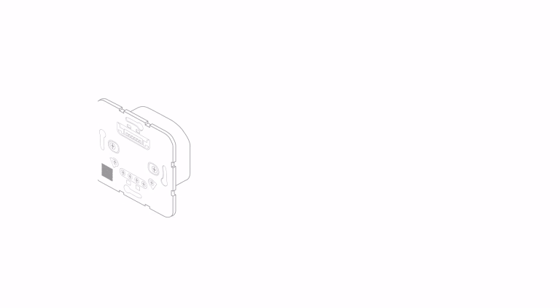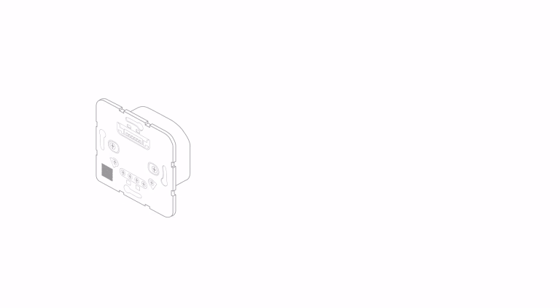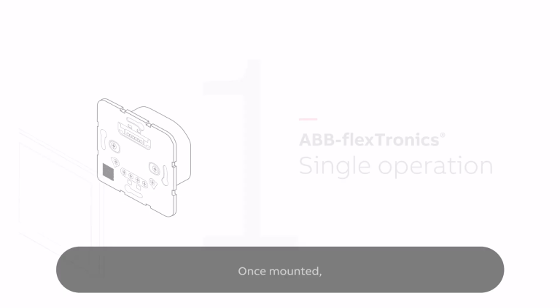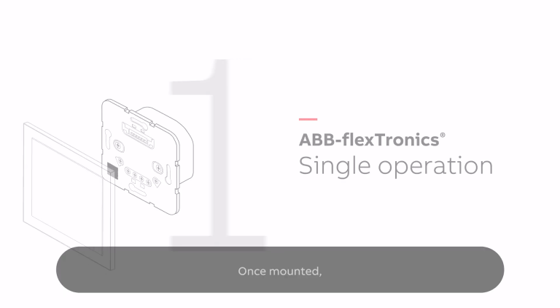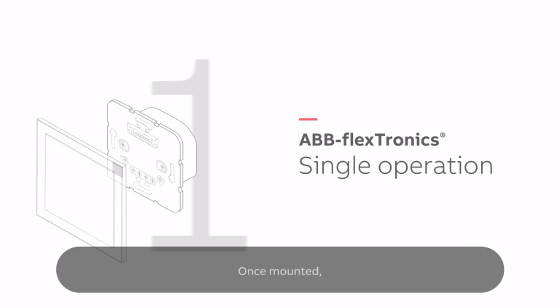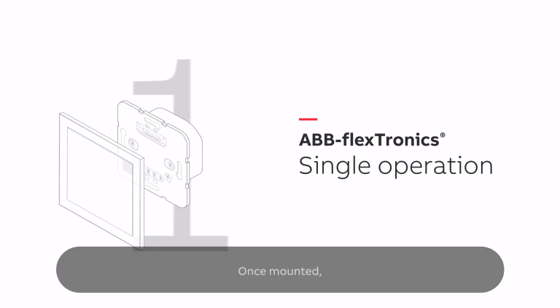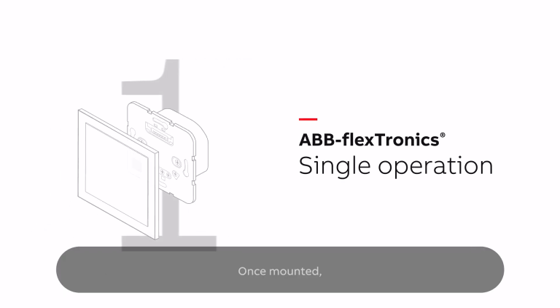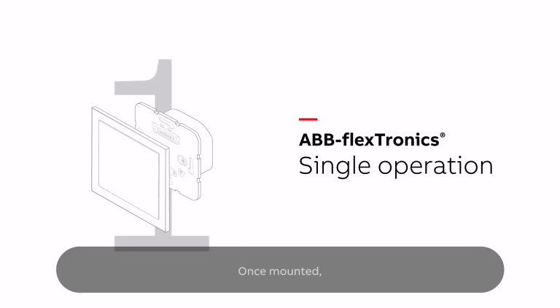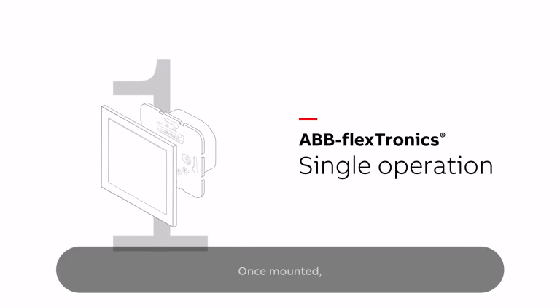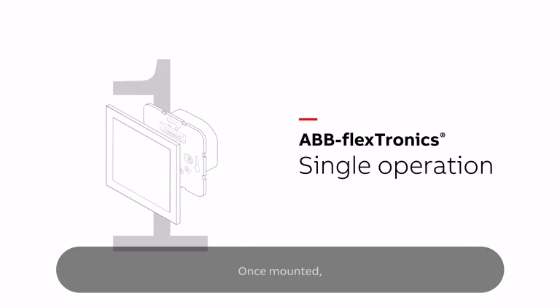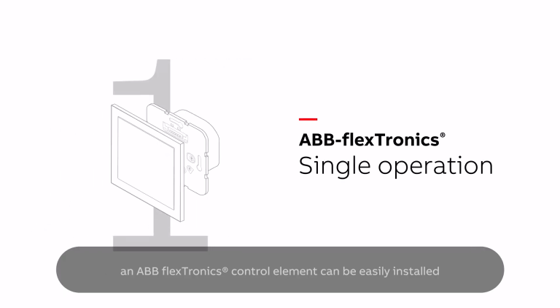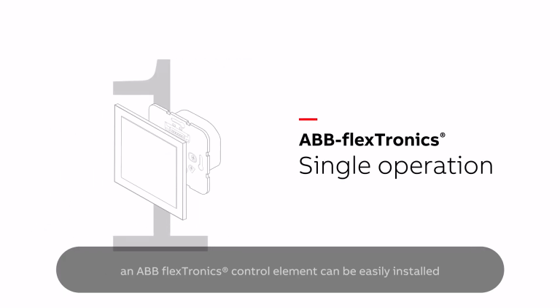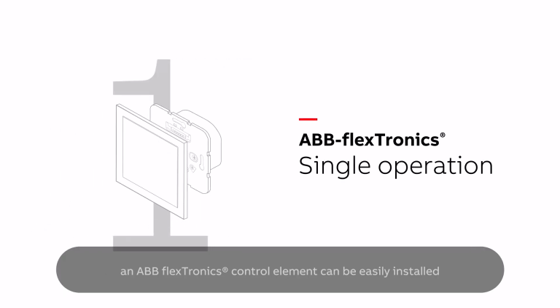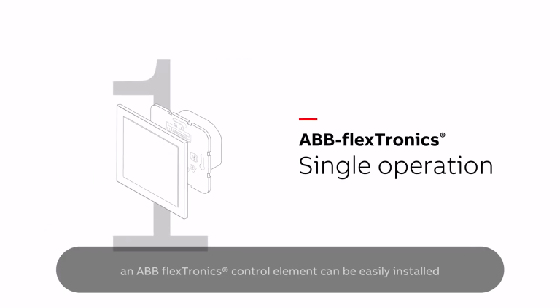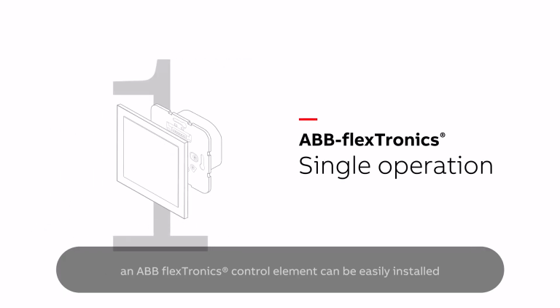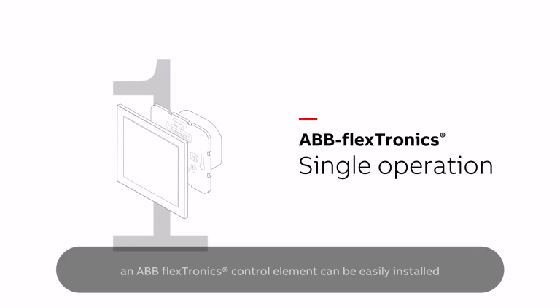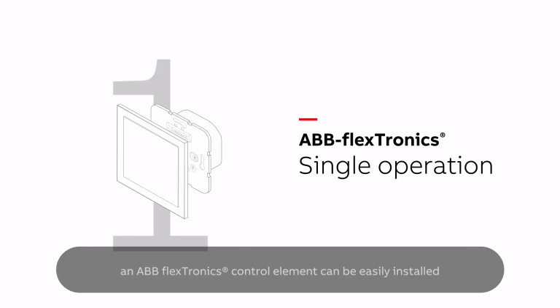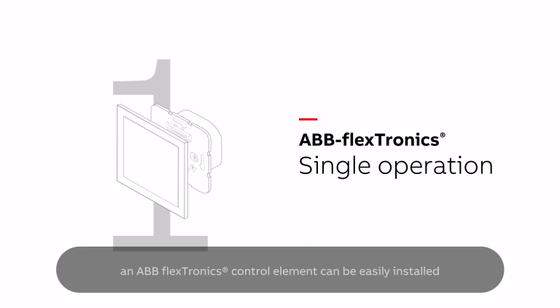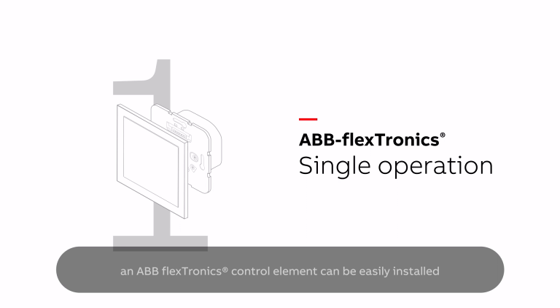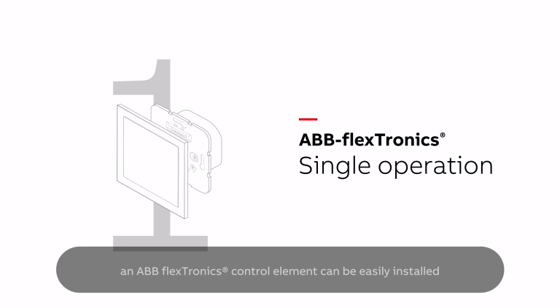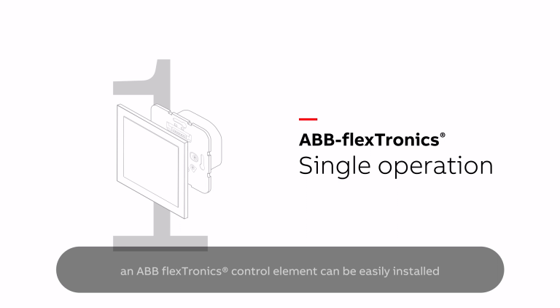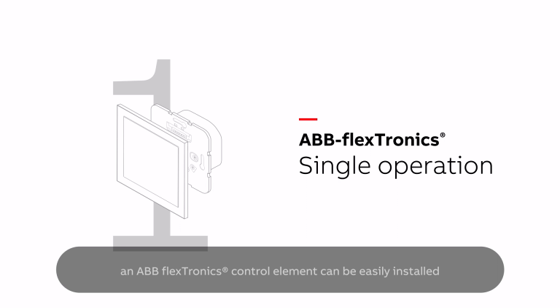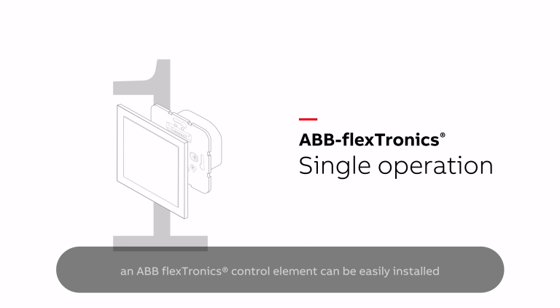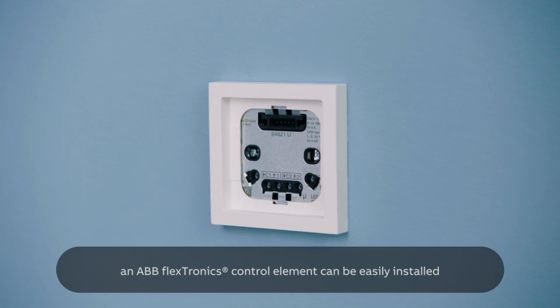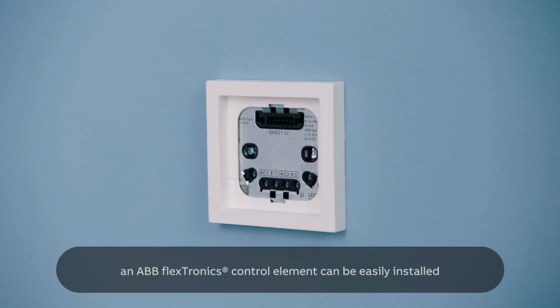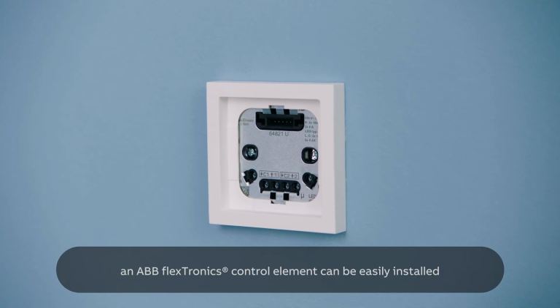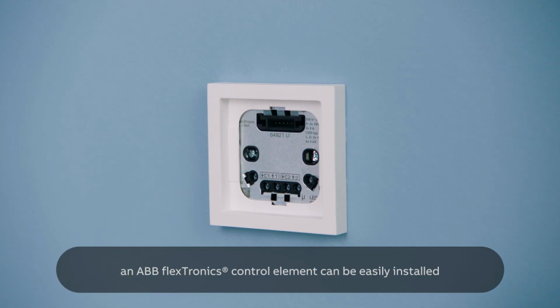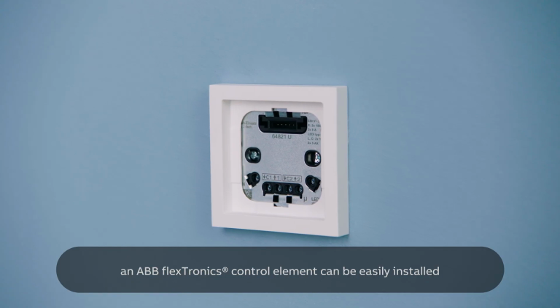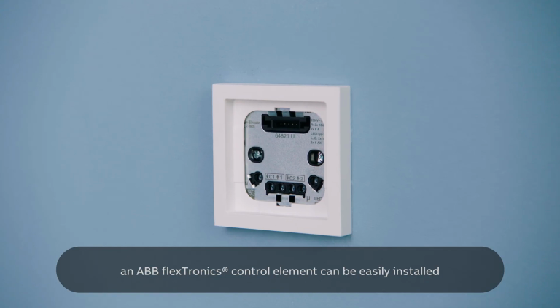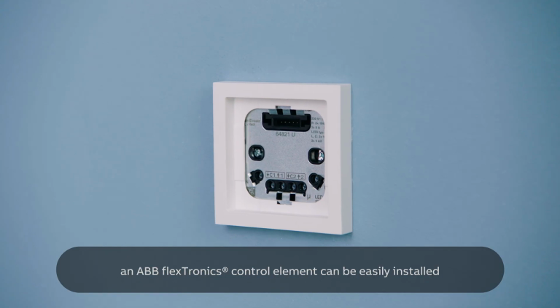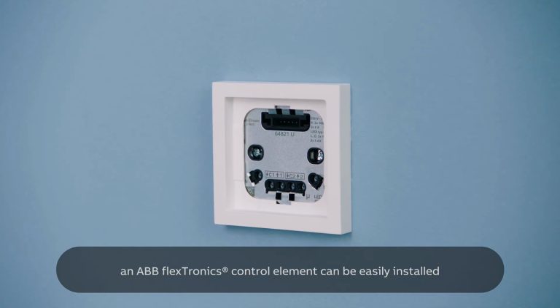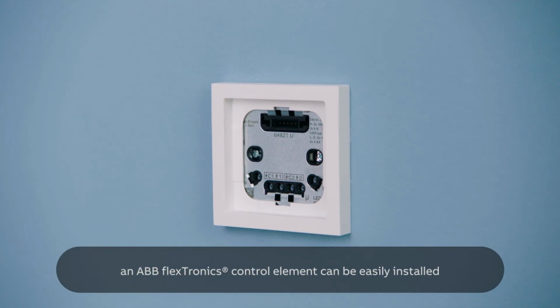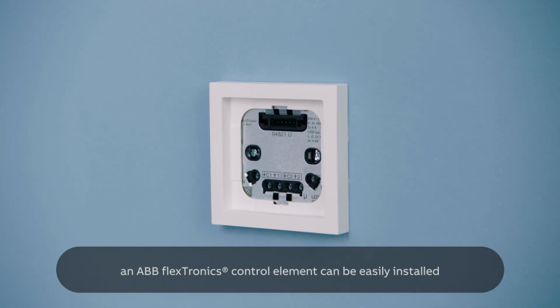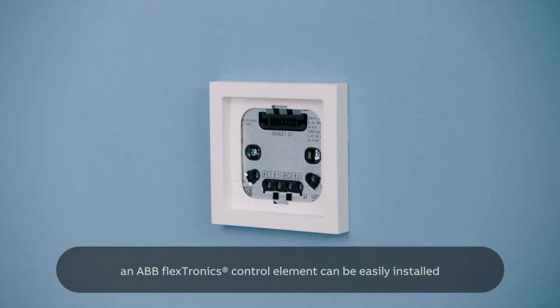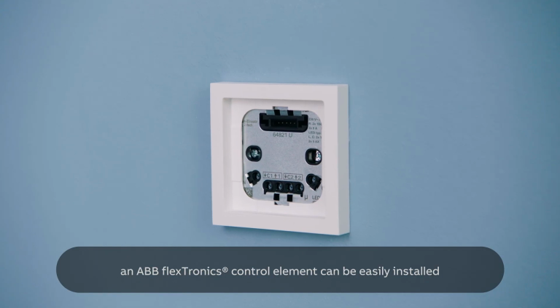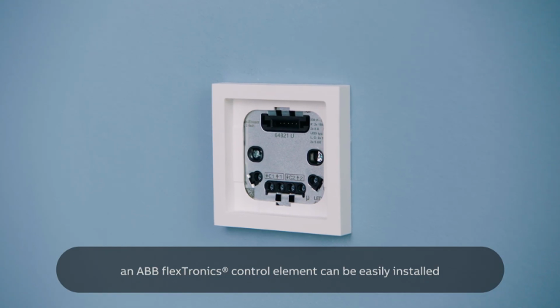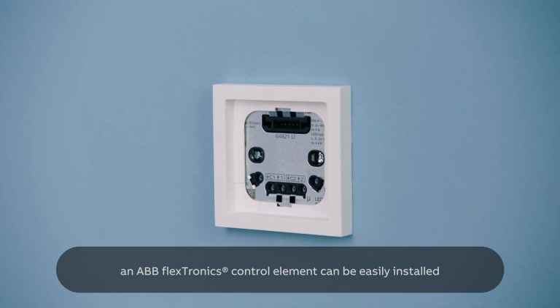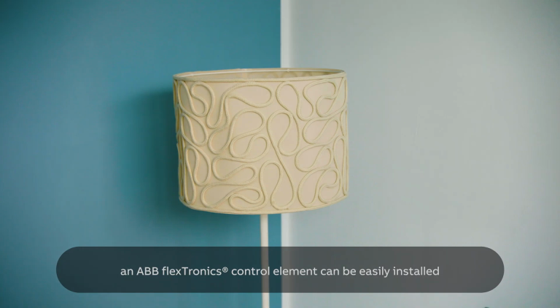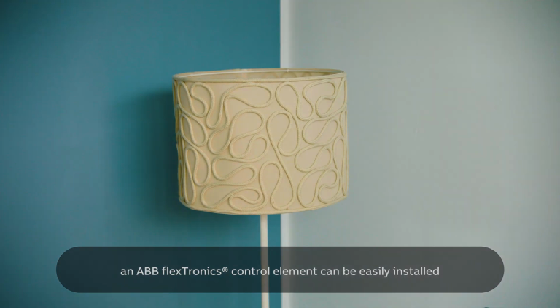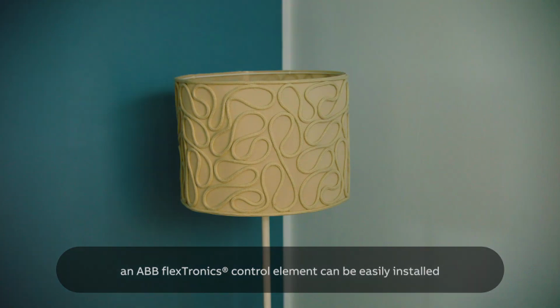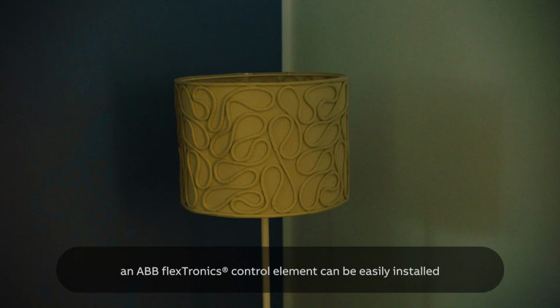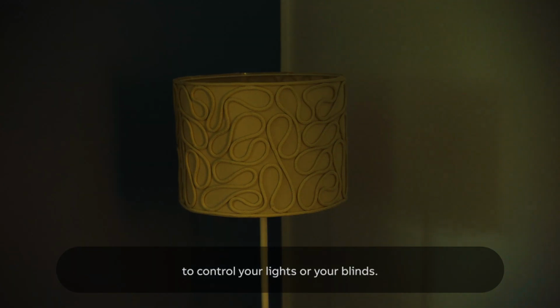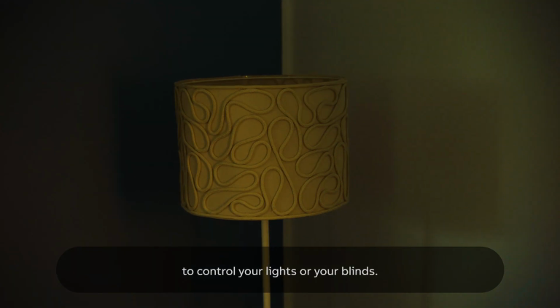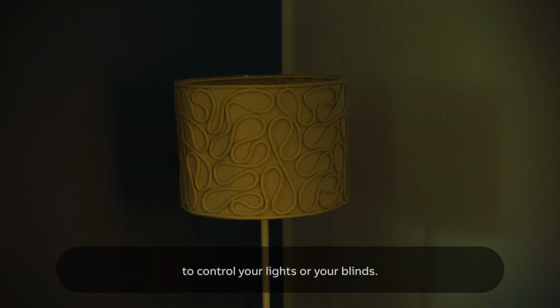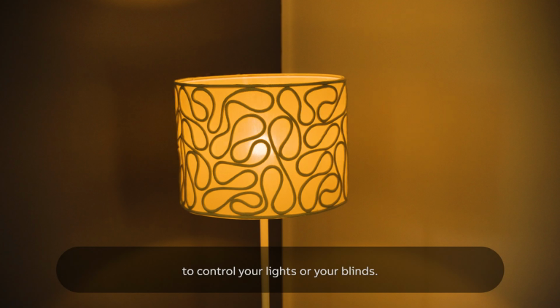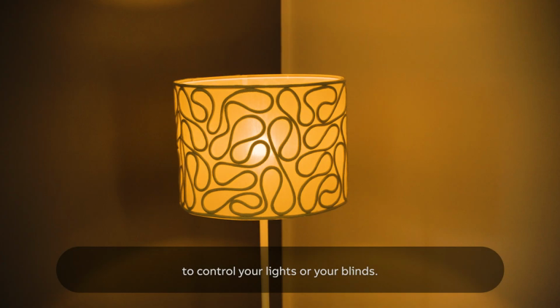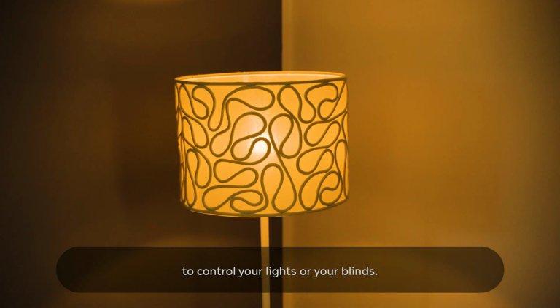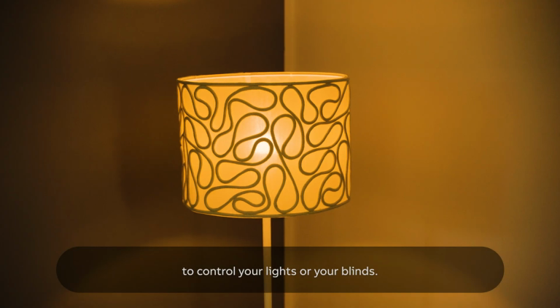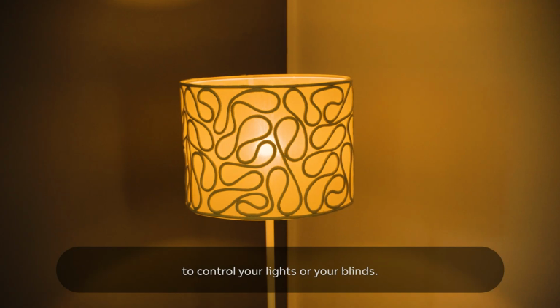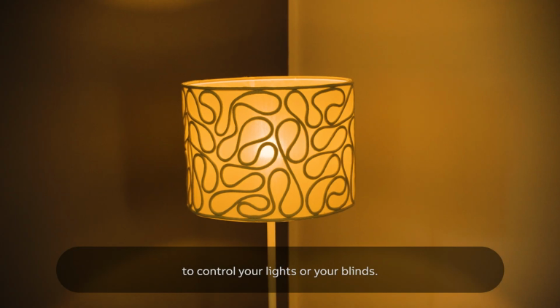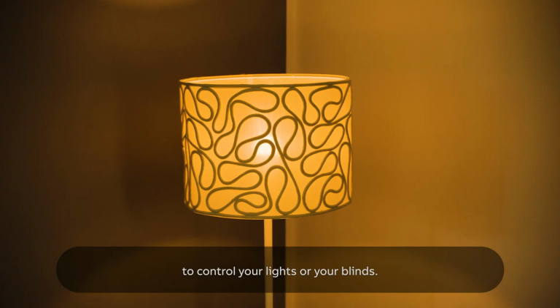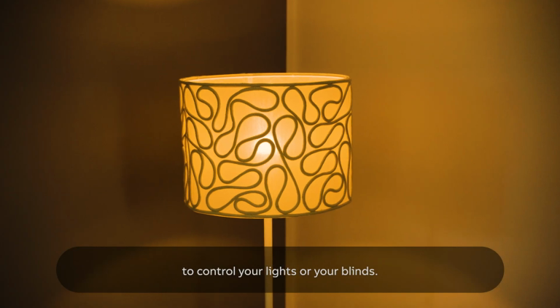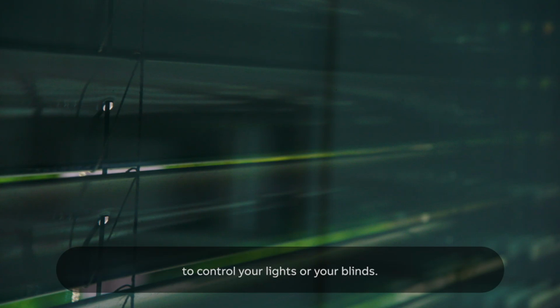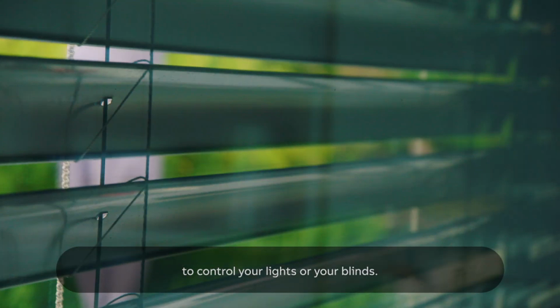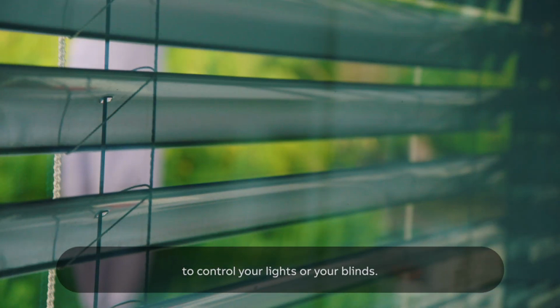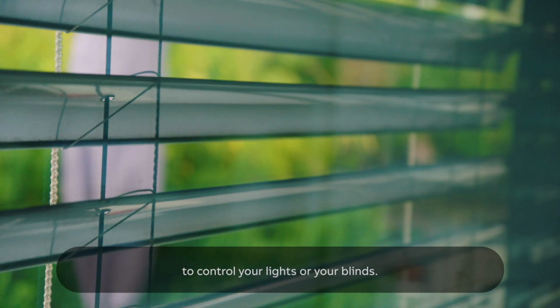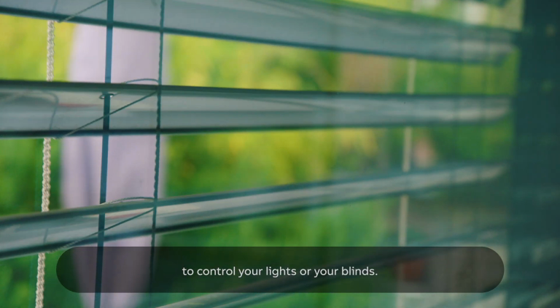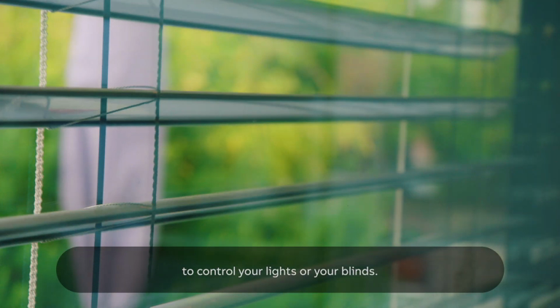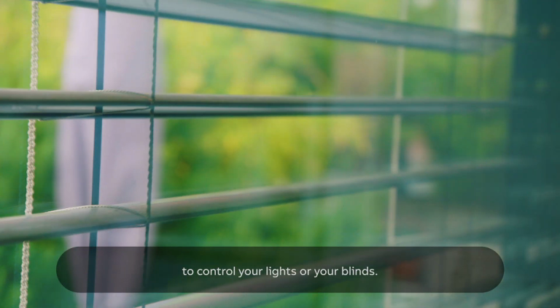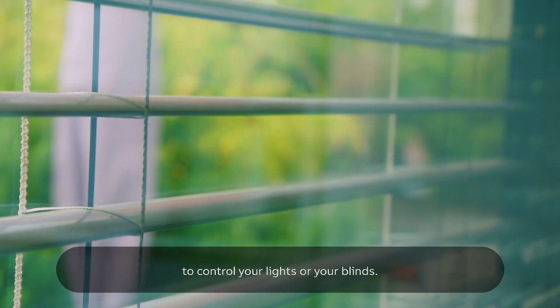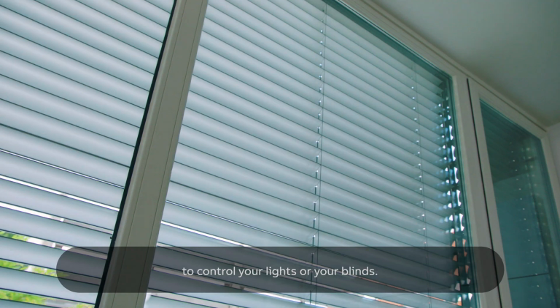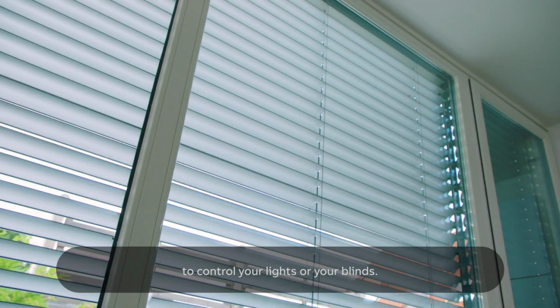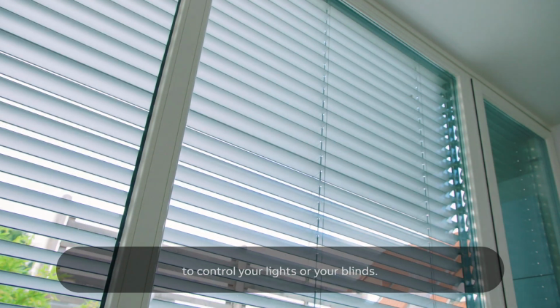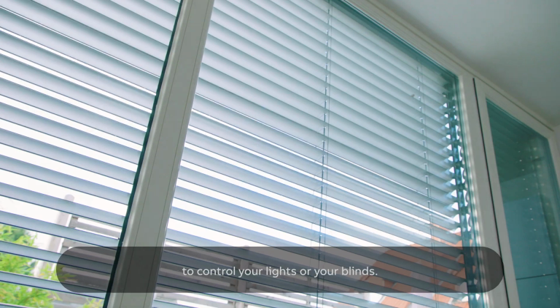Once mounted, an ABB Flextronics control element can be easily installed to control your lights, or your blinds.